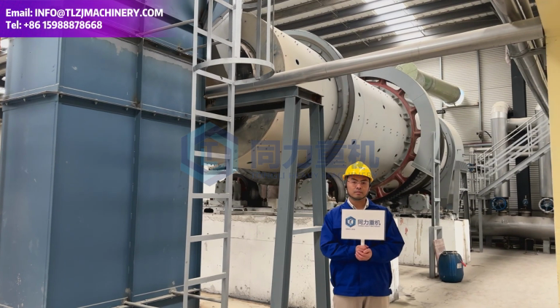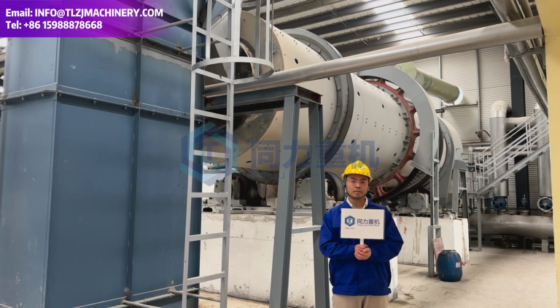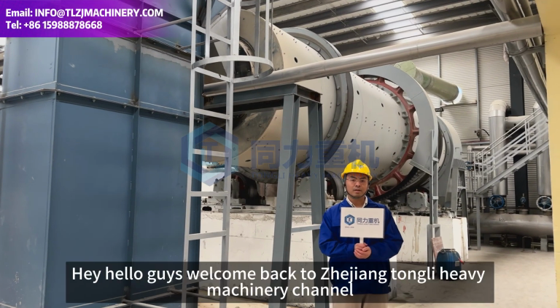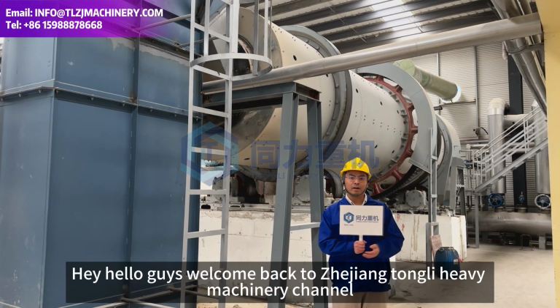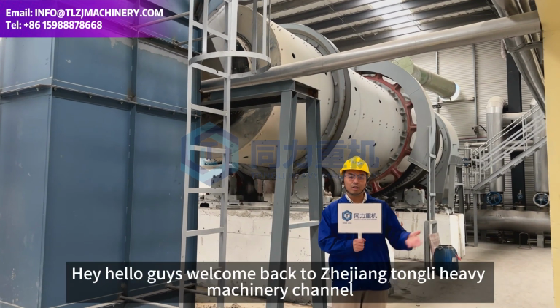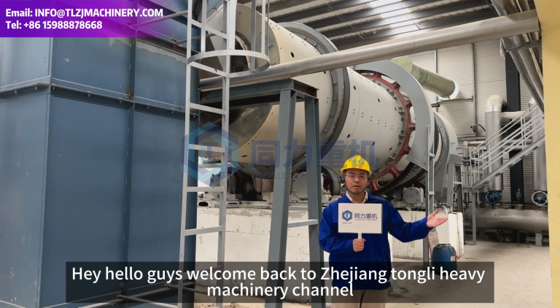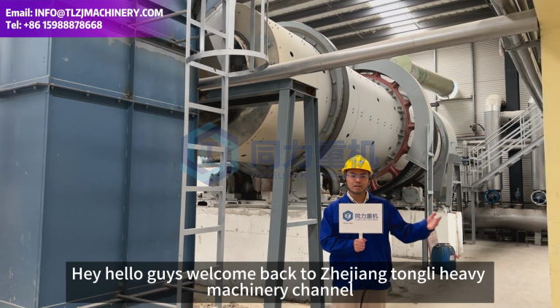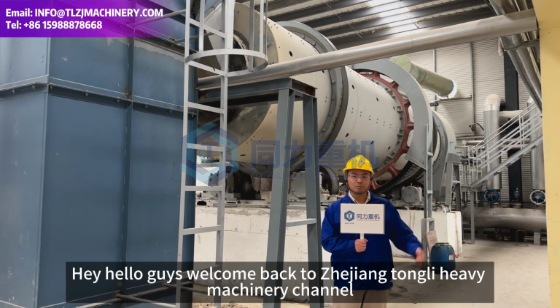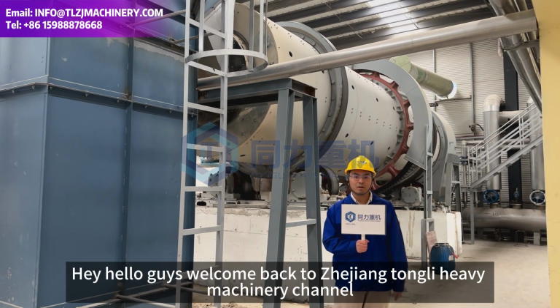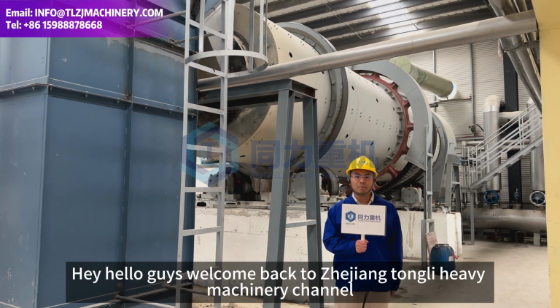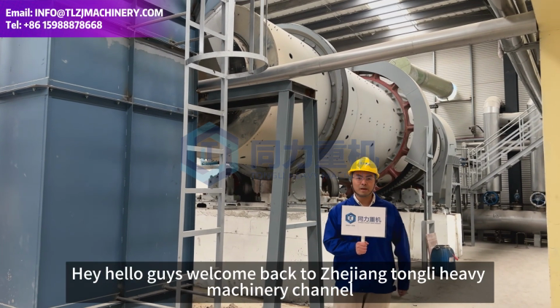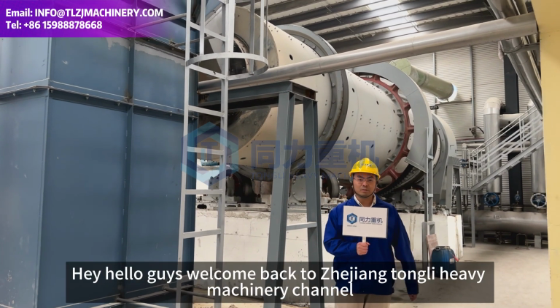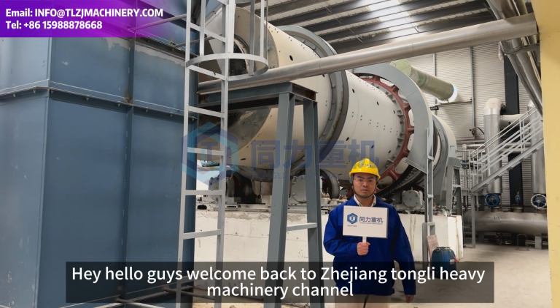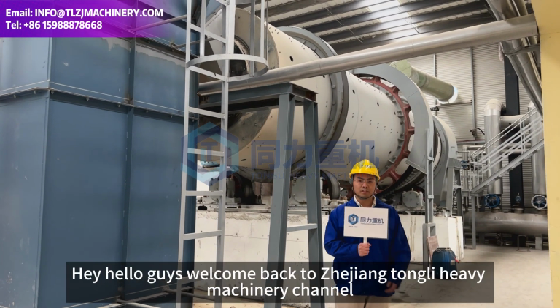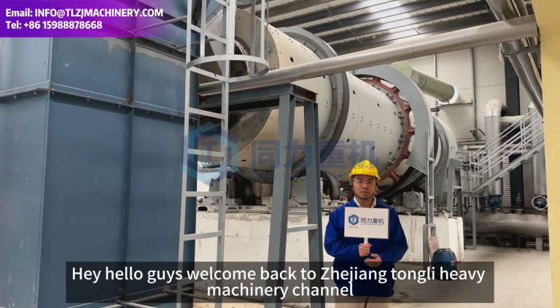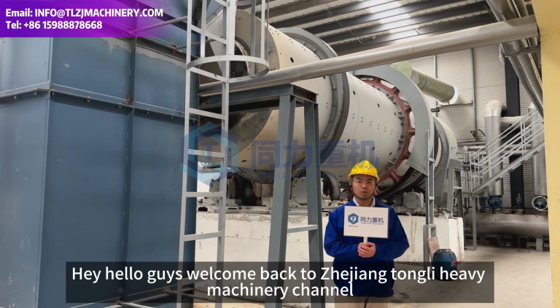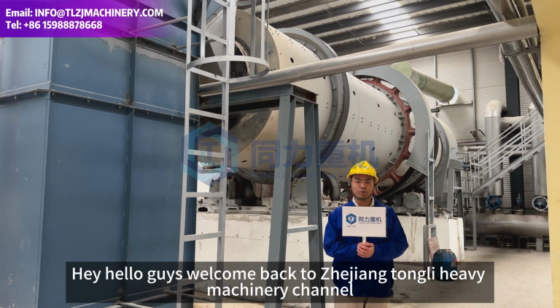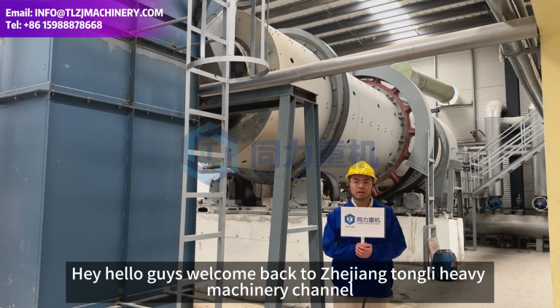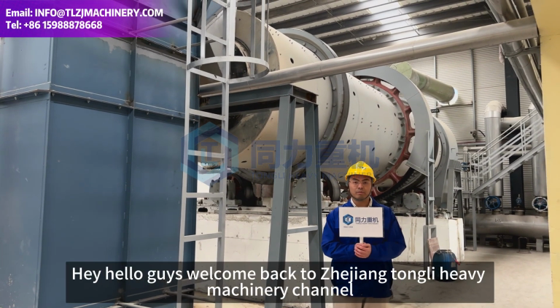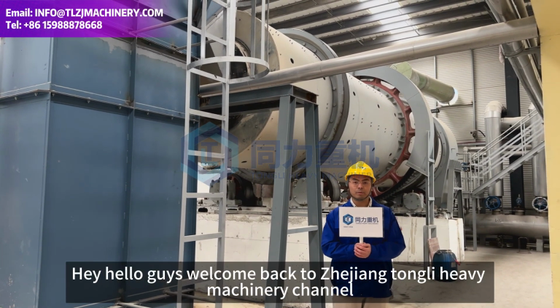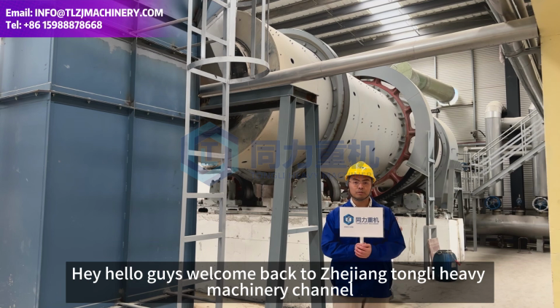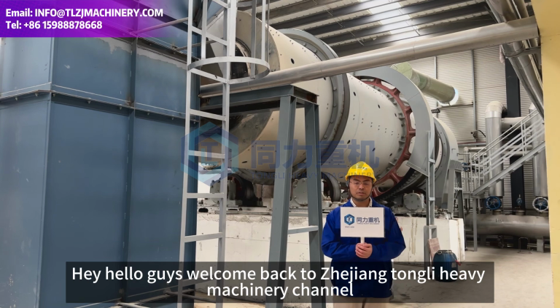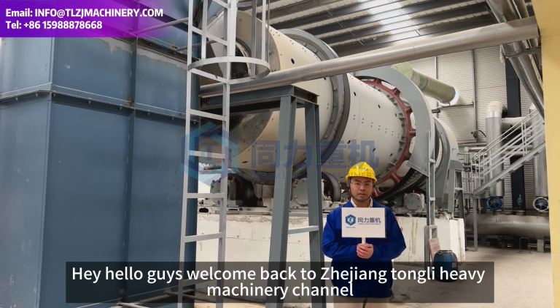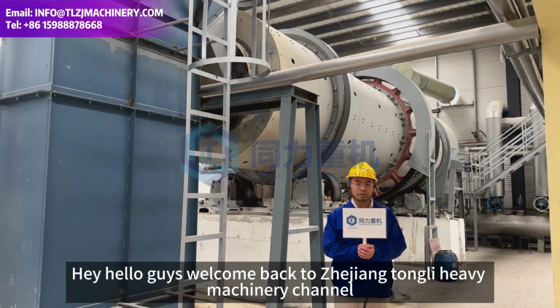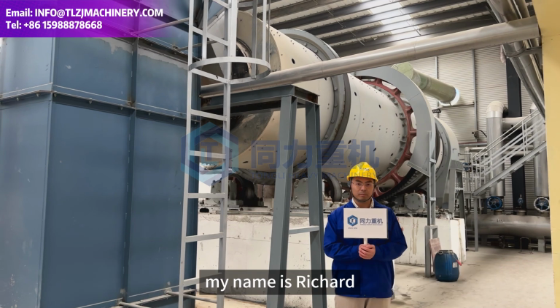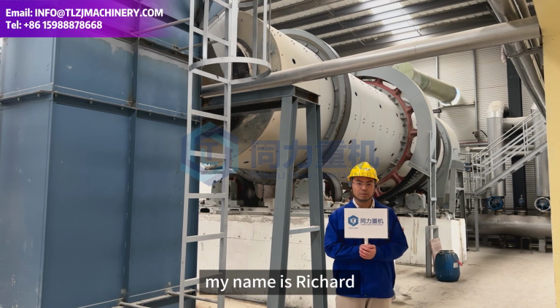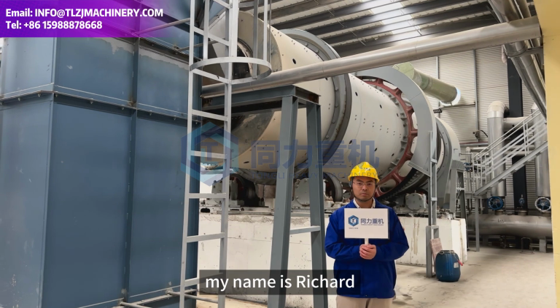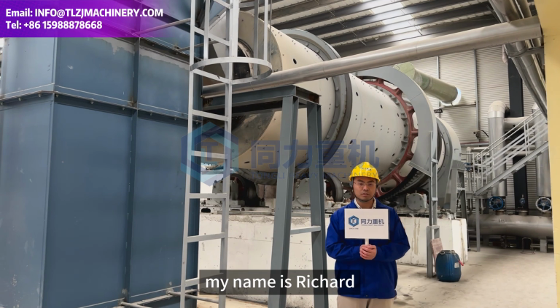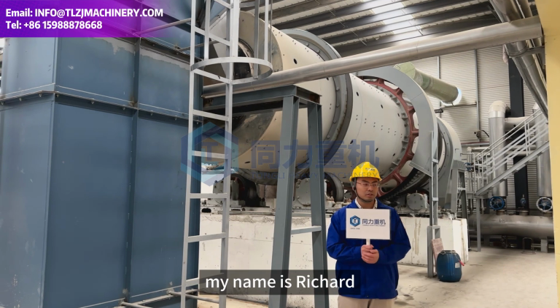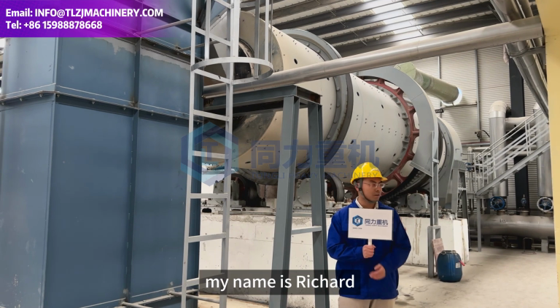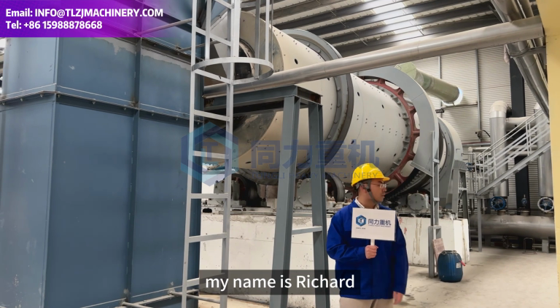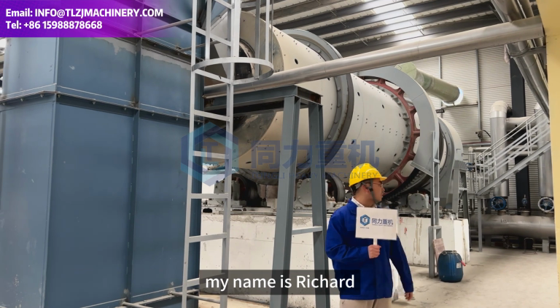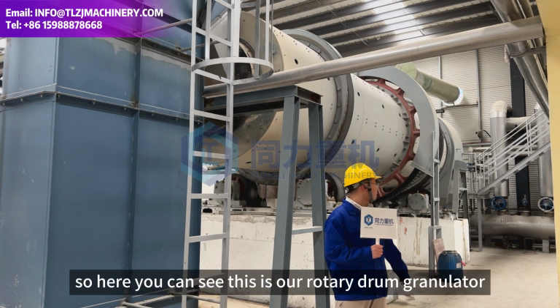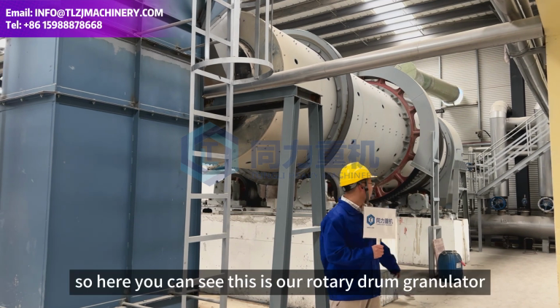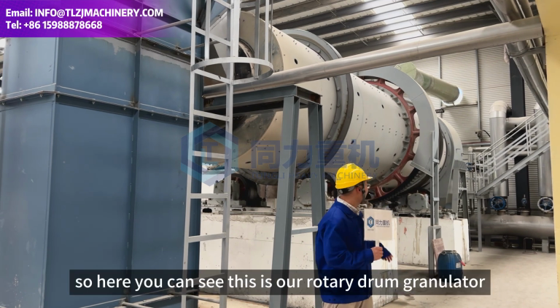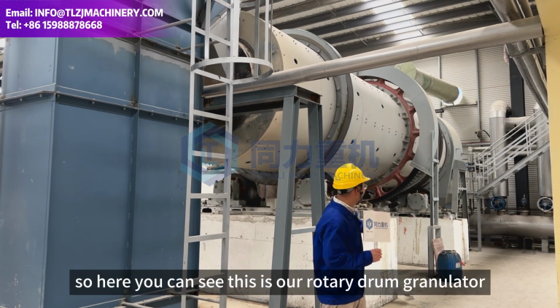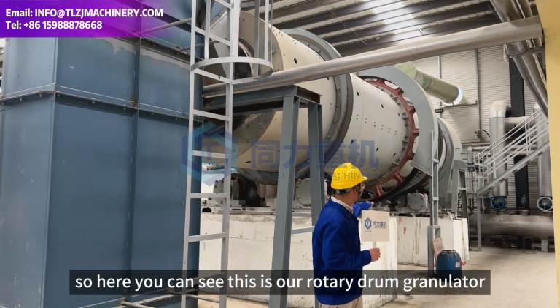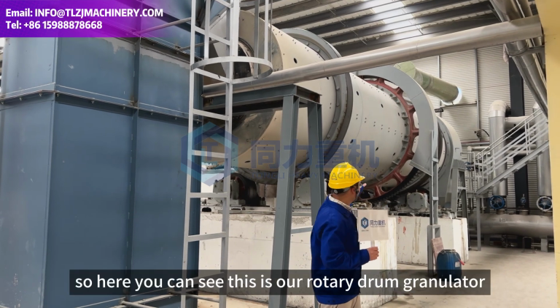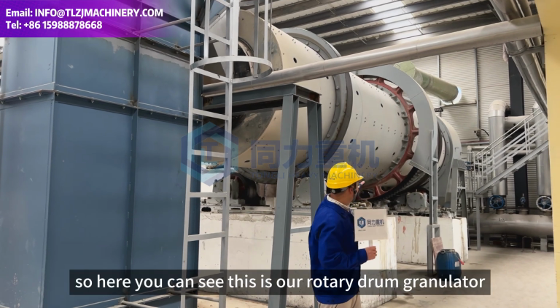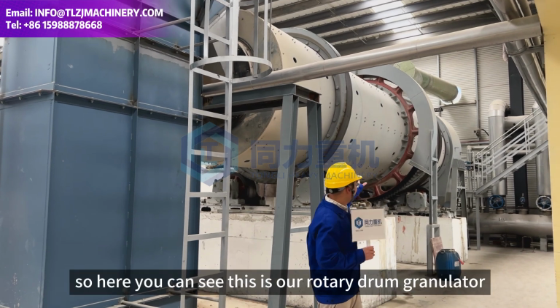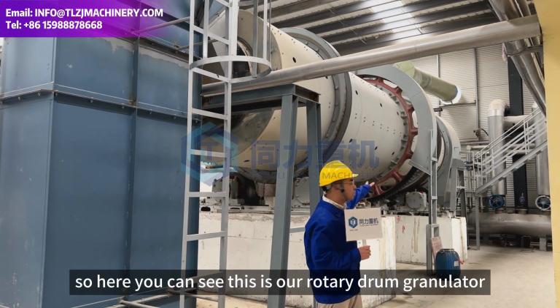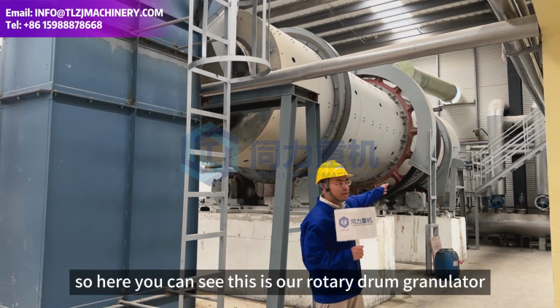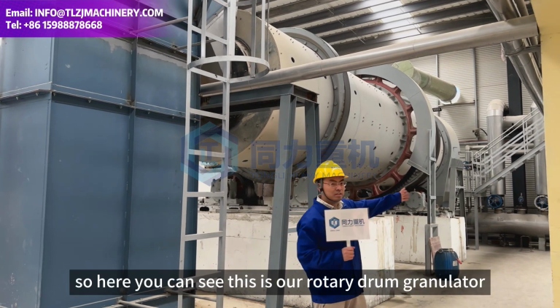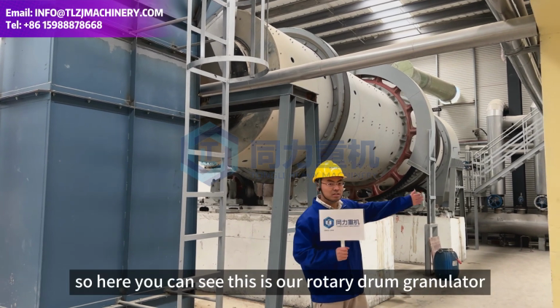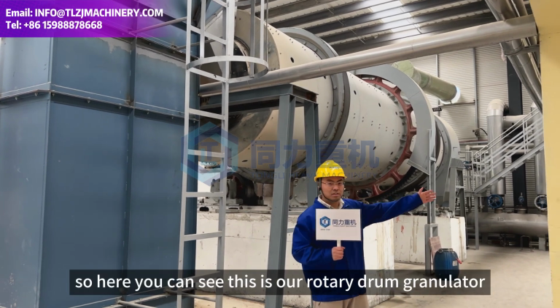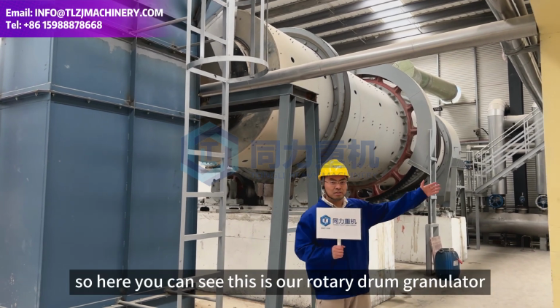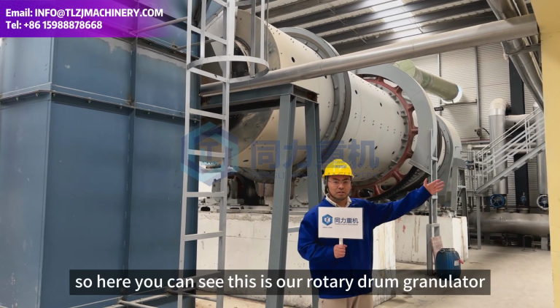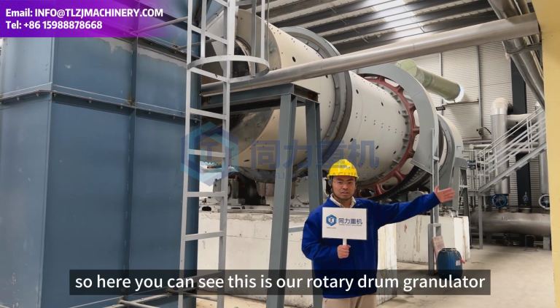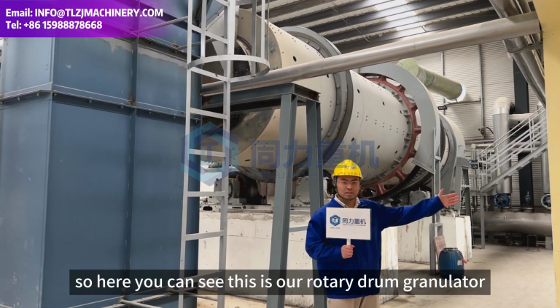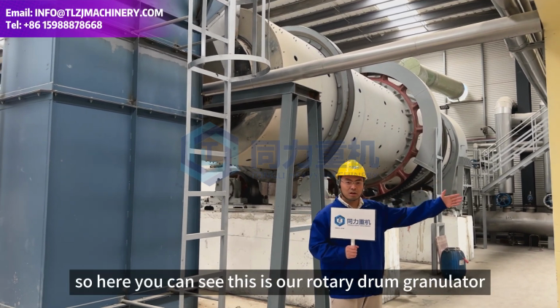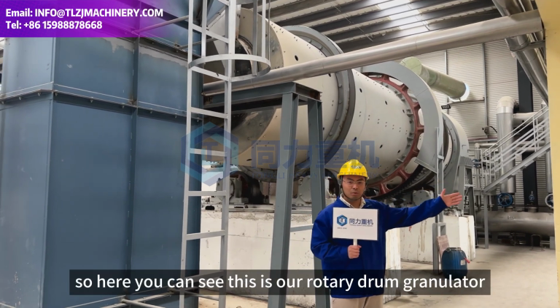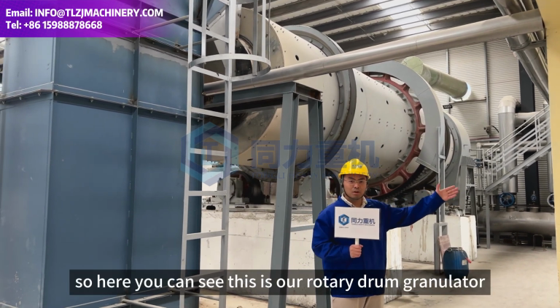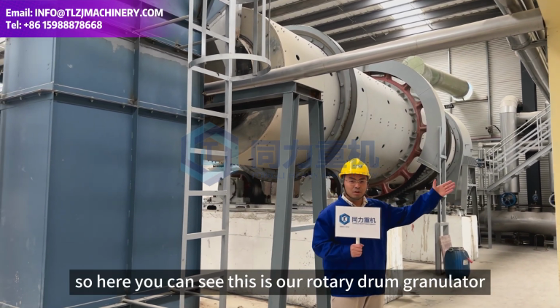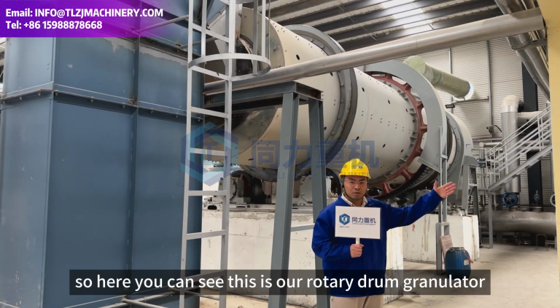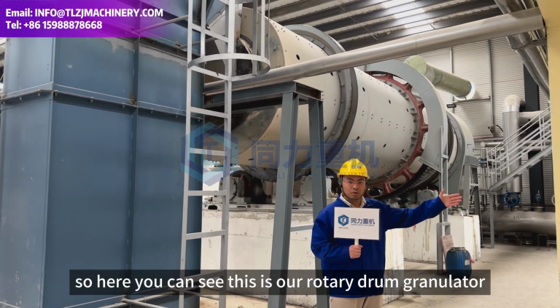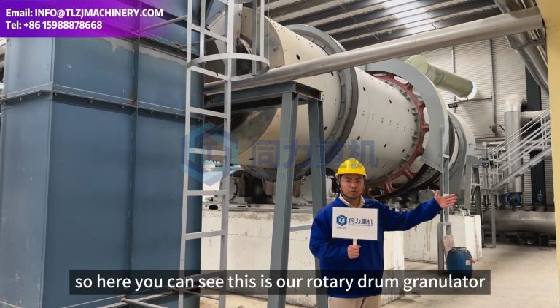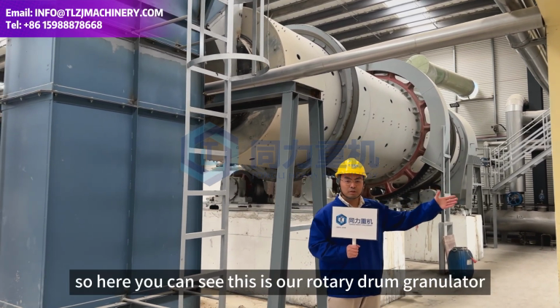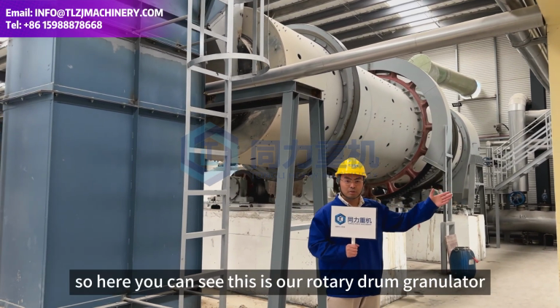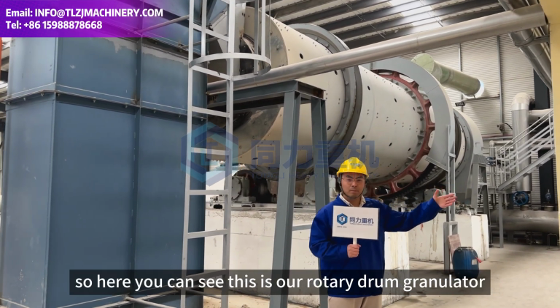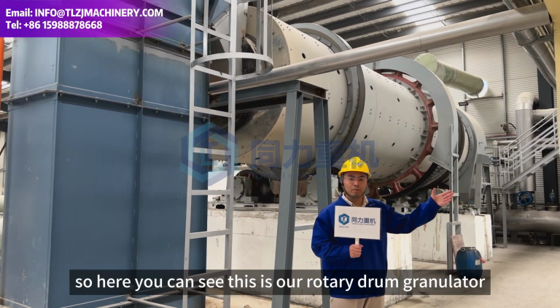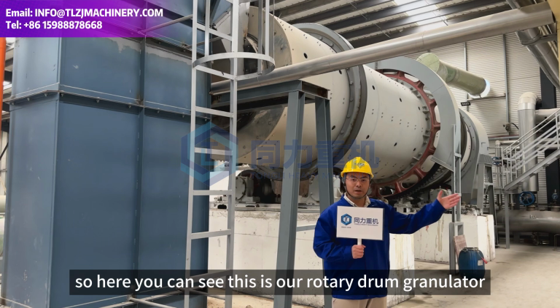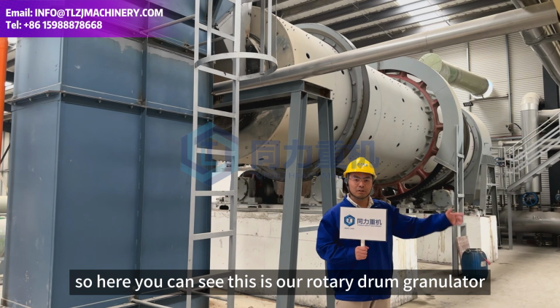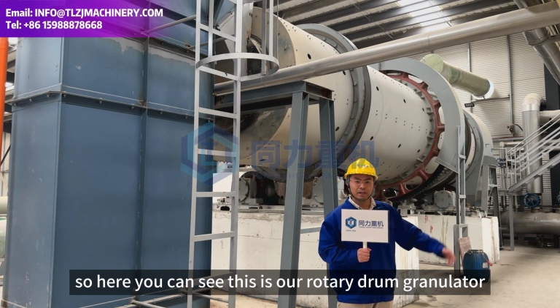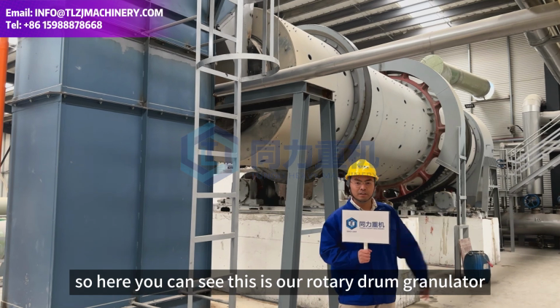Hey, hello guys. Welcome back to Zhejiang Tongli Heavy Machine channel. My name is Richard. Here you can see this is our rotary drum granulator.